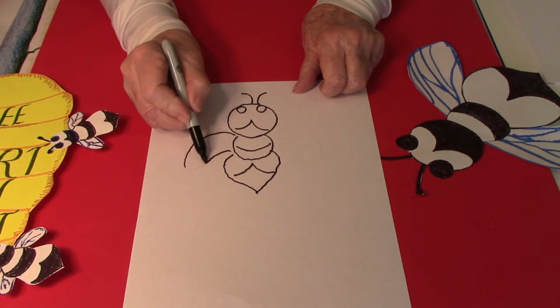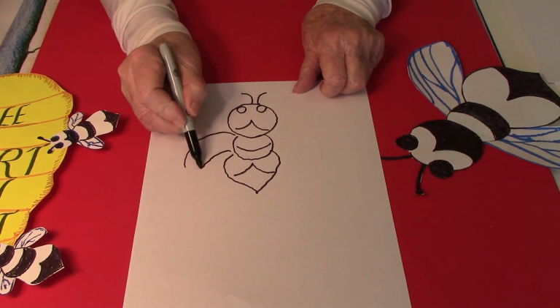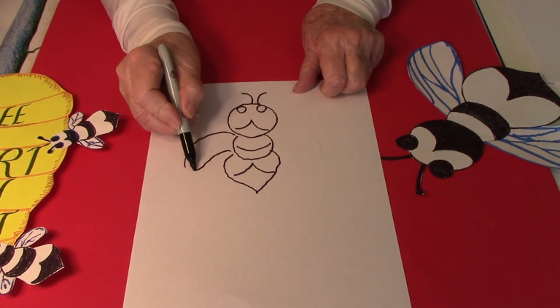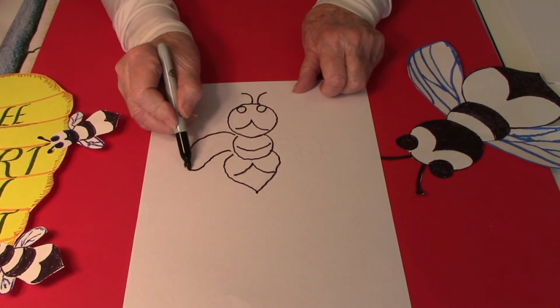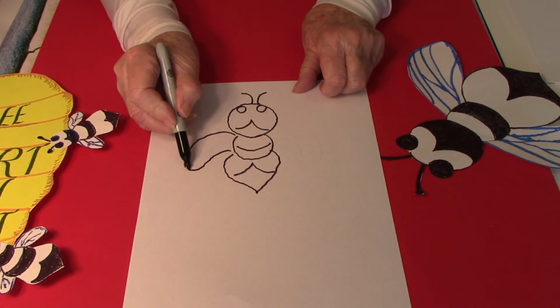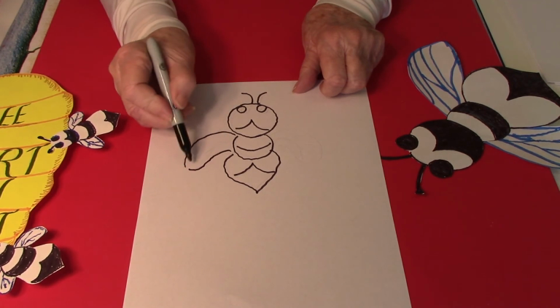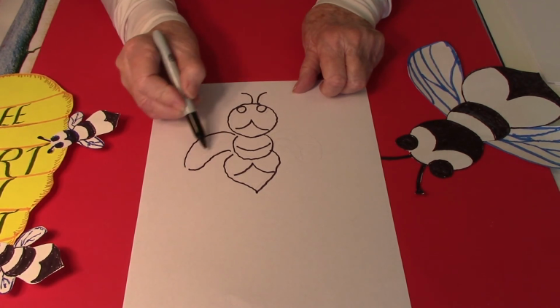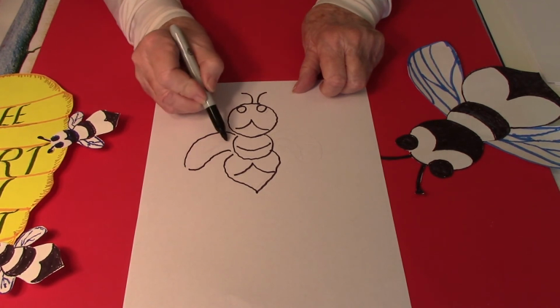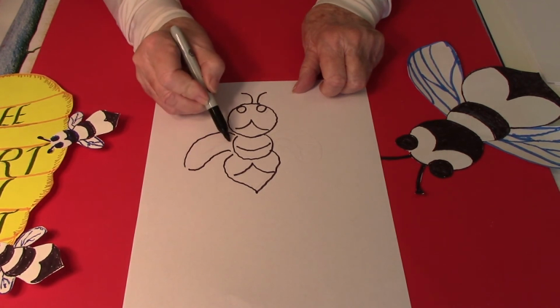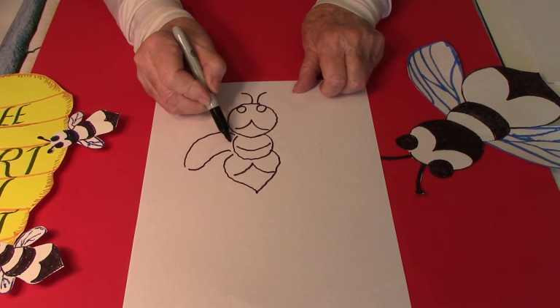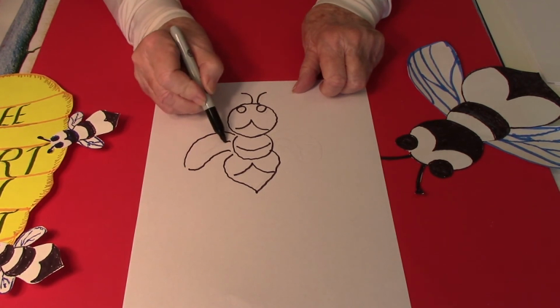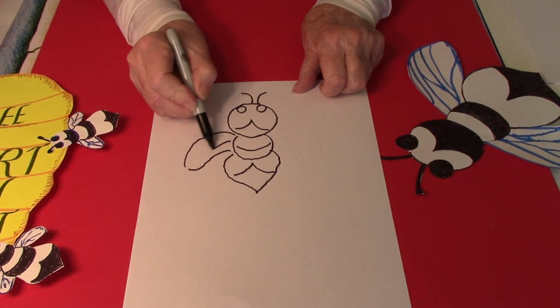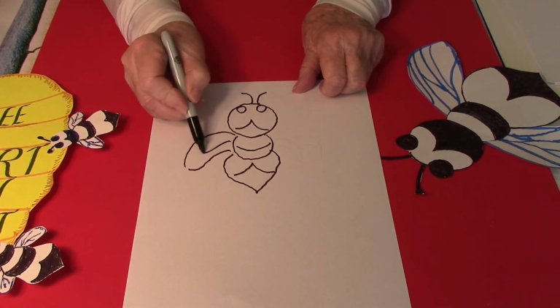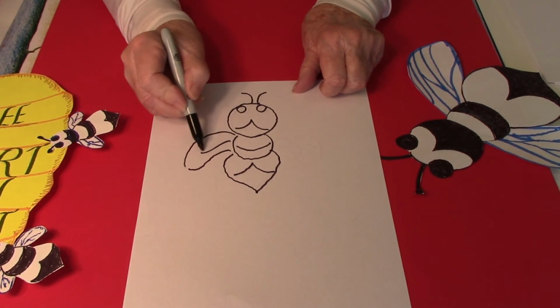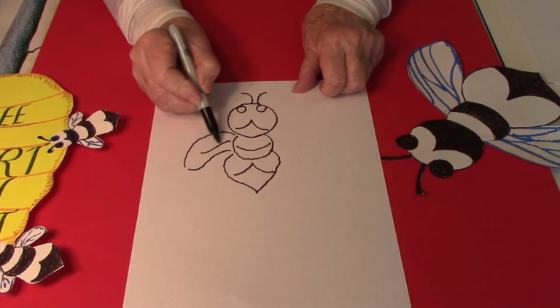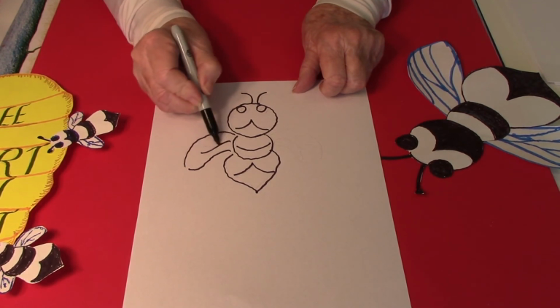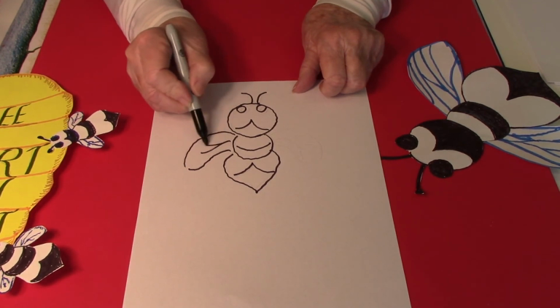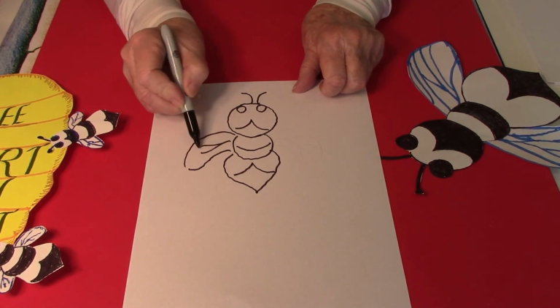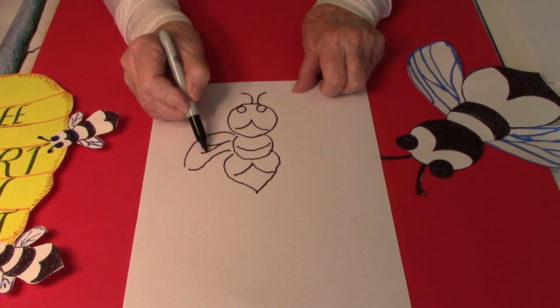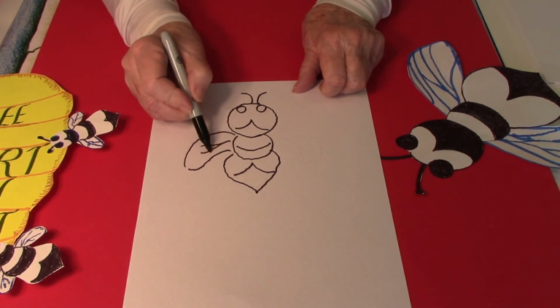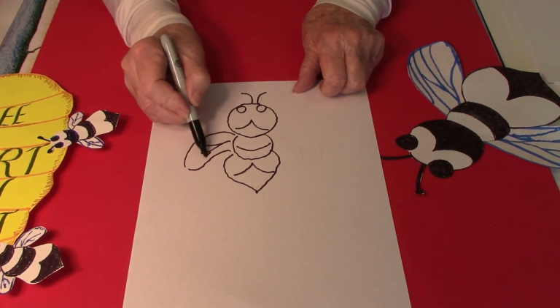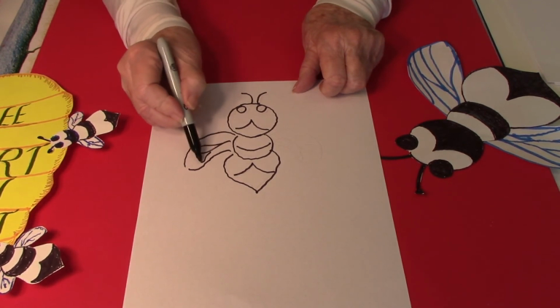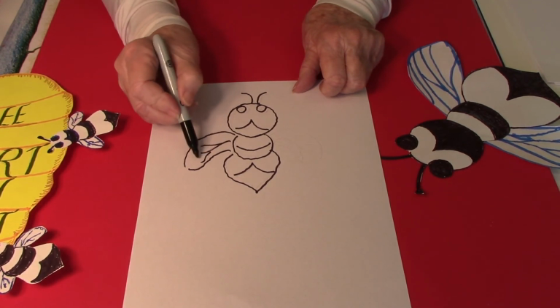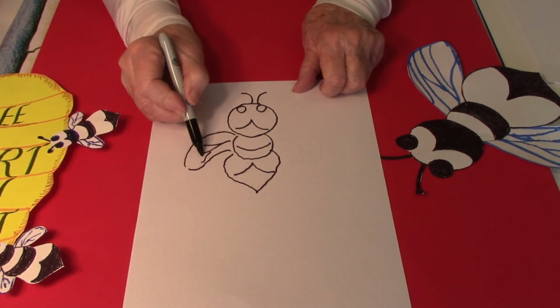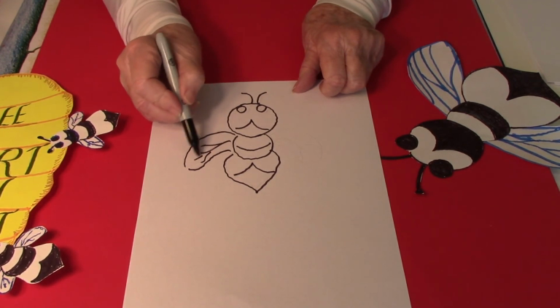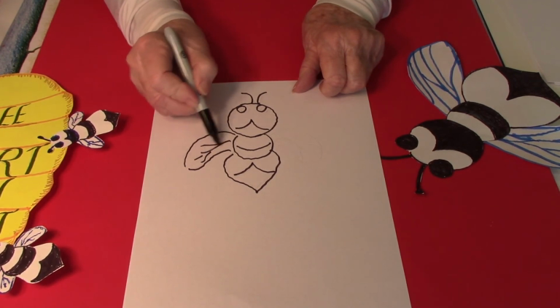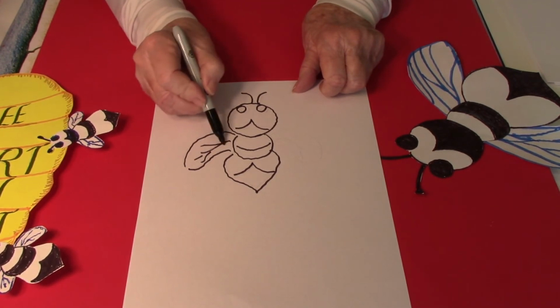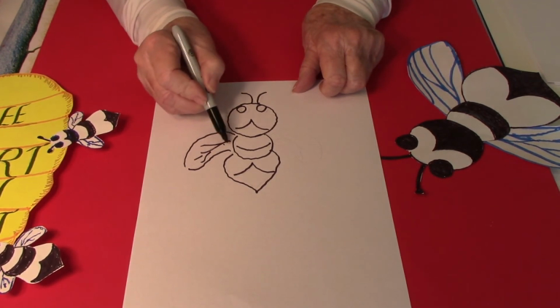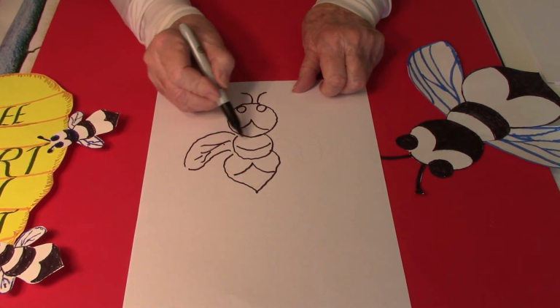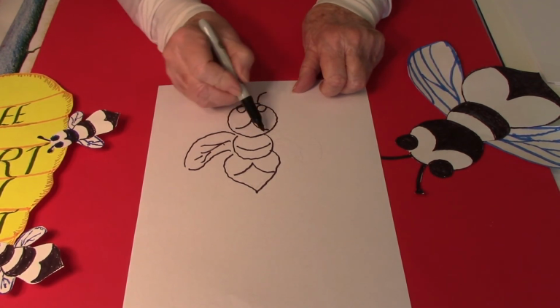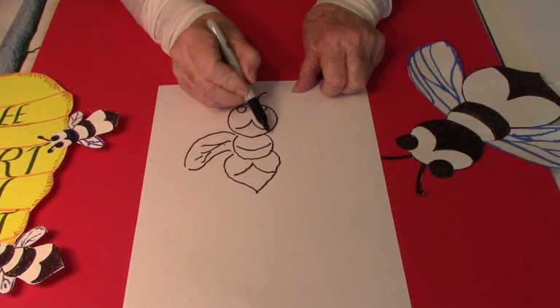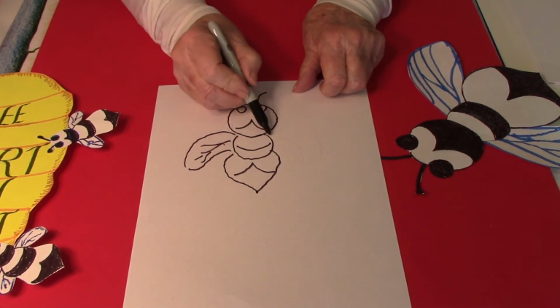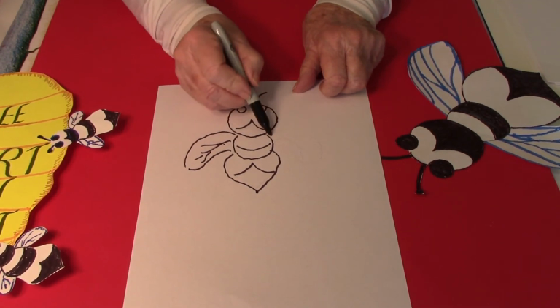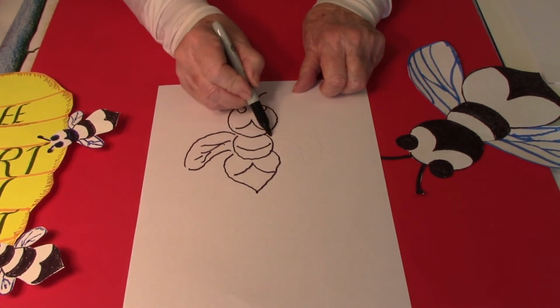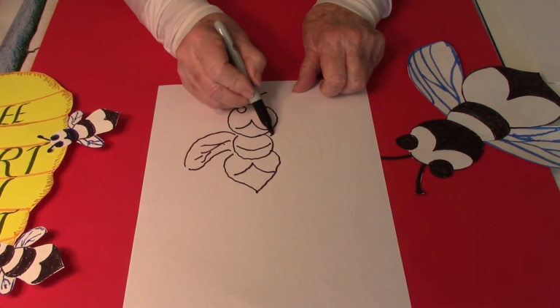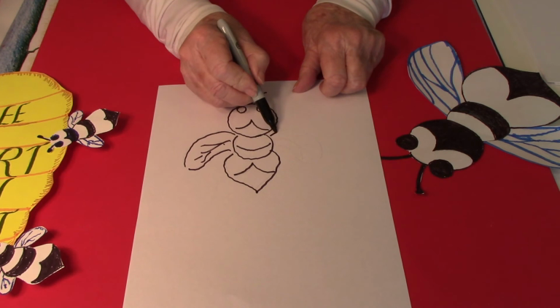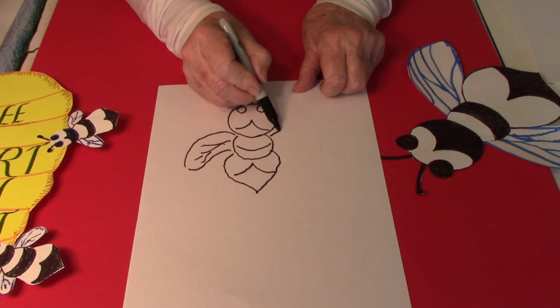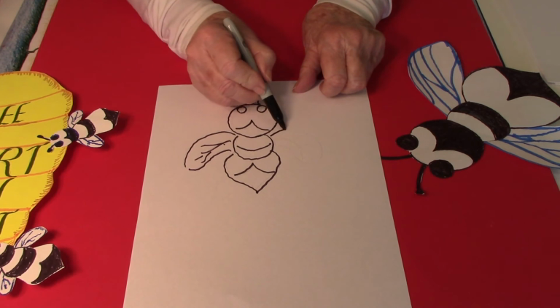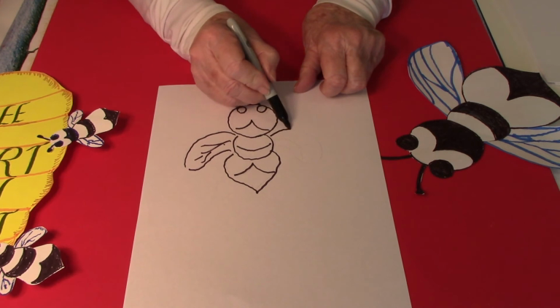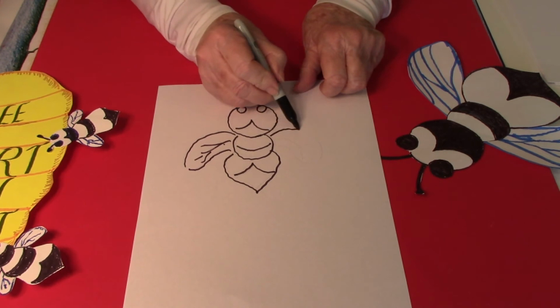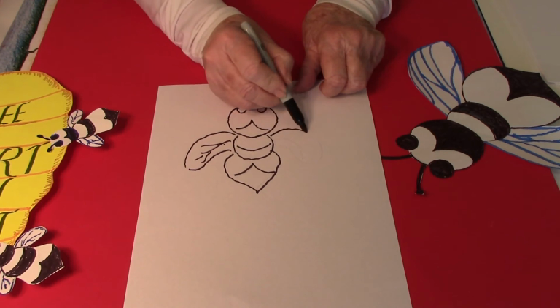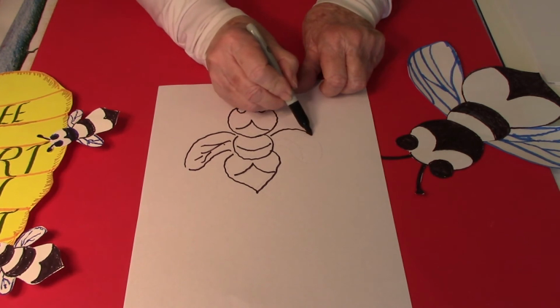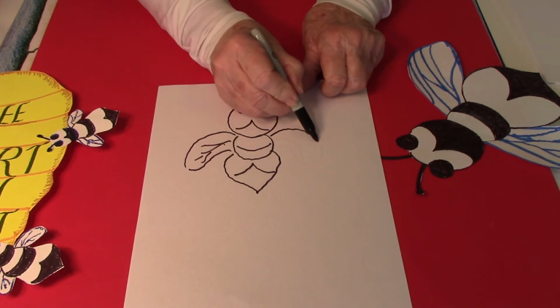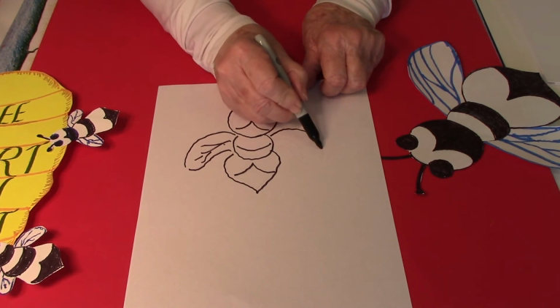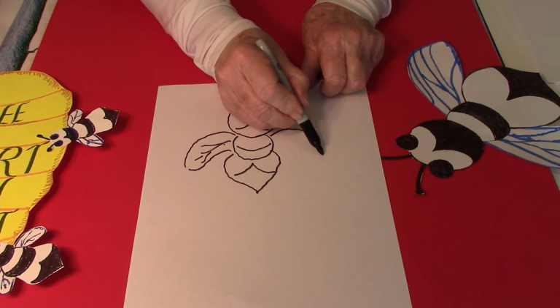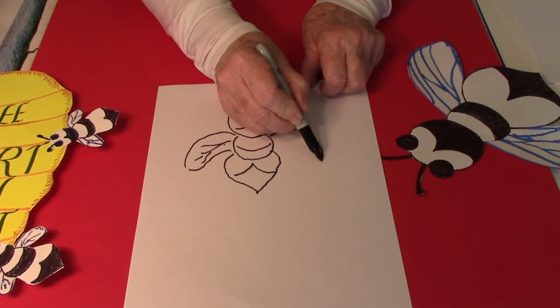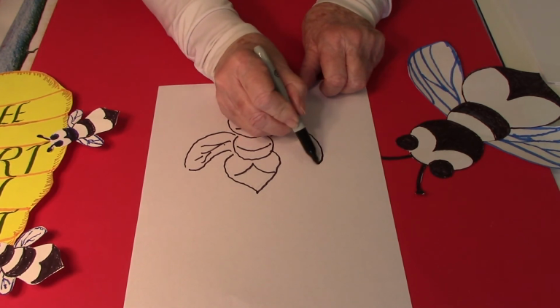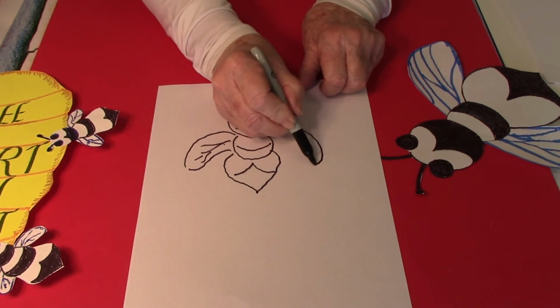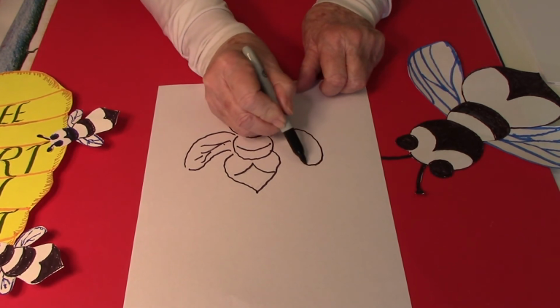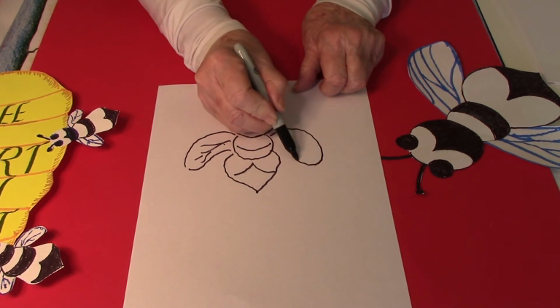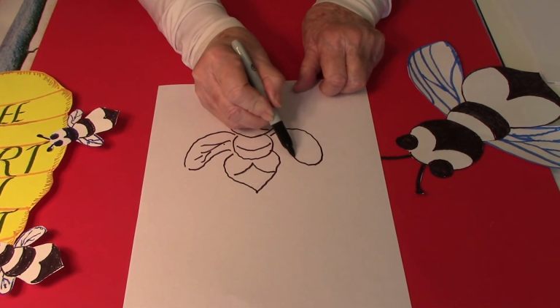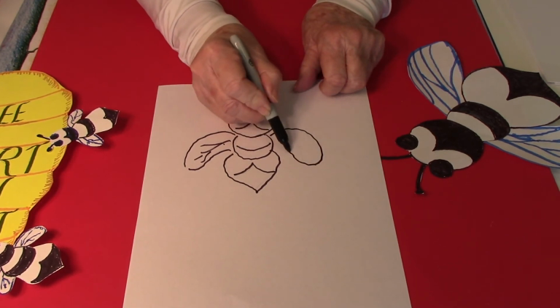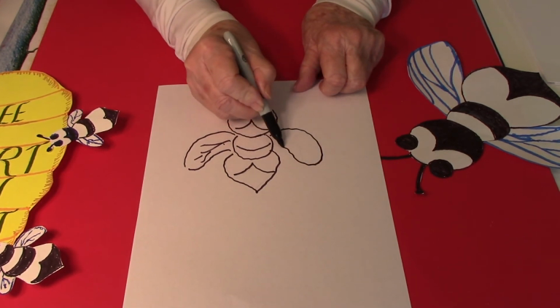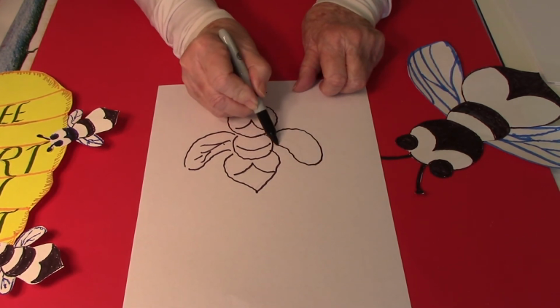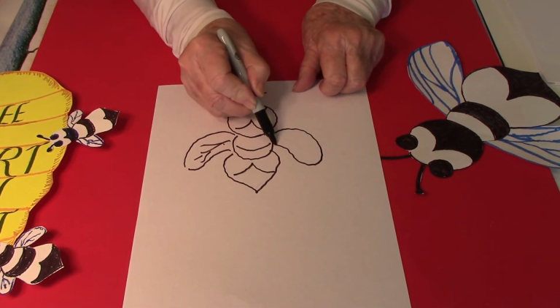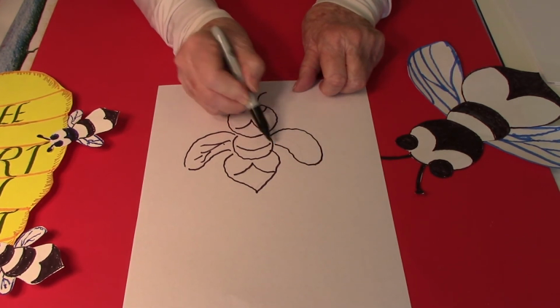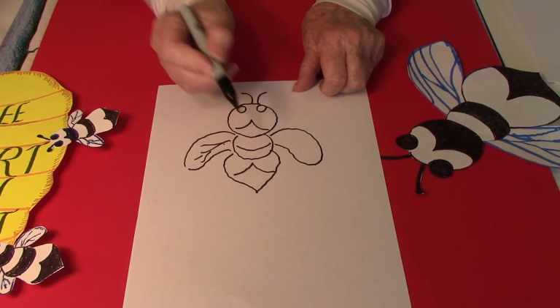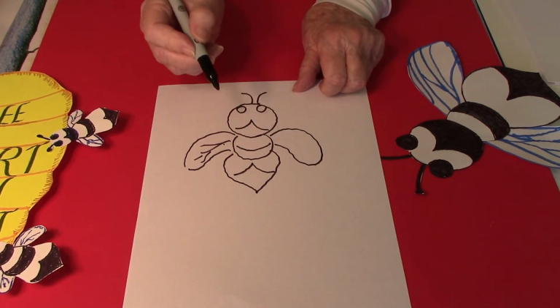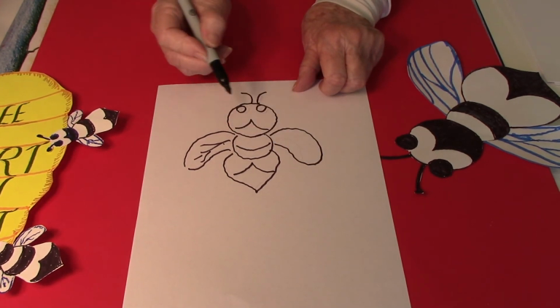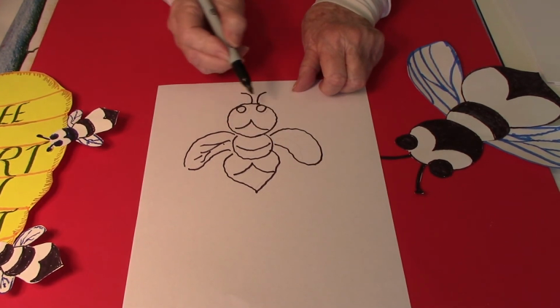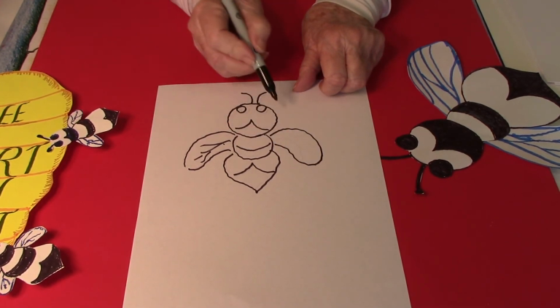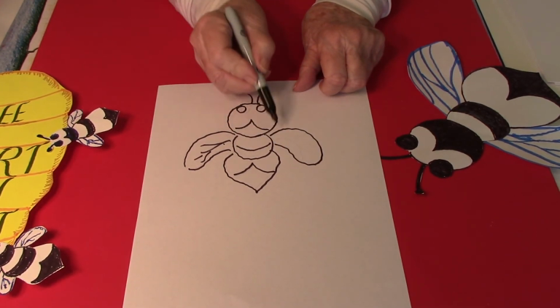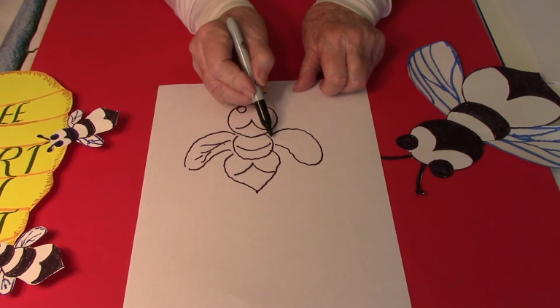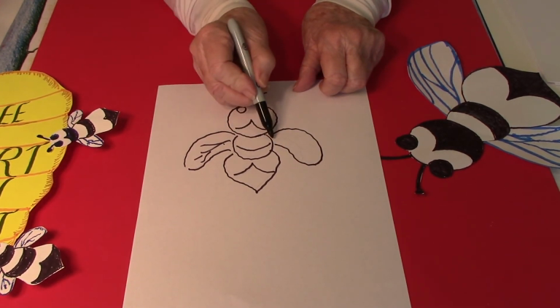You can draw legs on your bees if you want to — I didn't, but they can look any way you want them to.